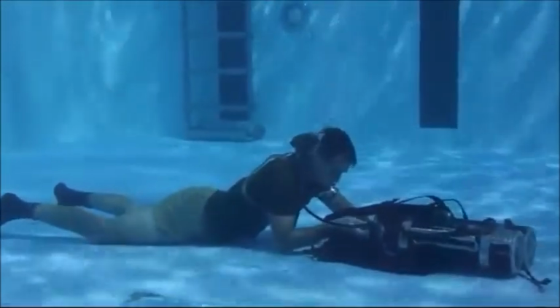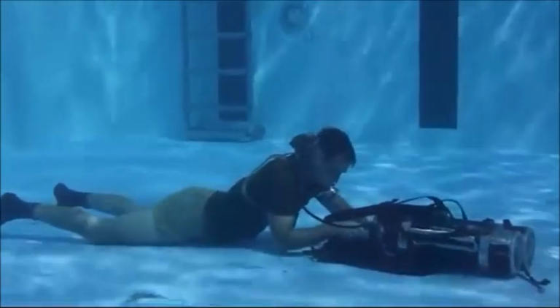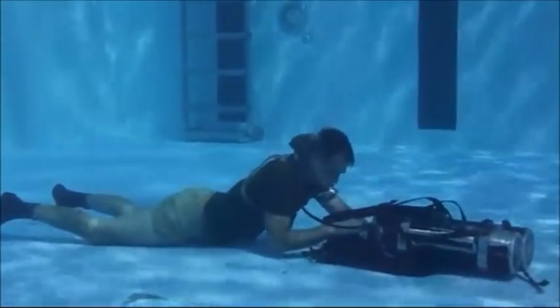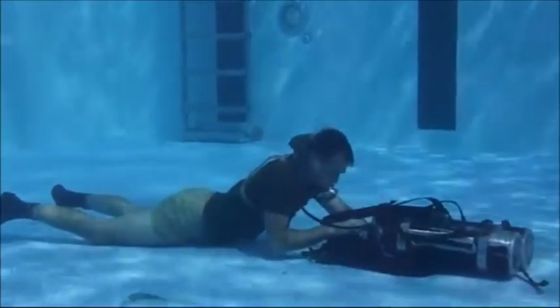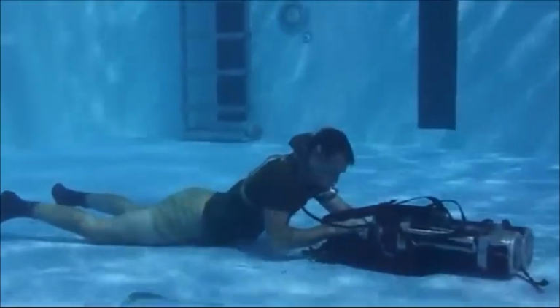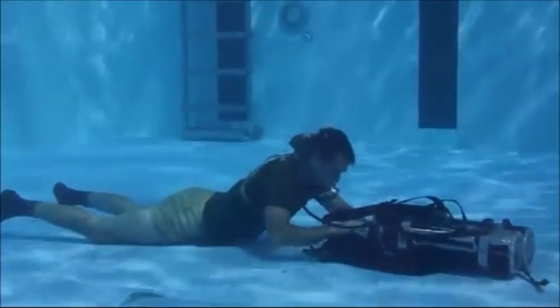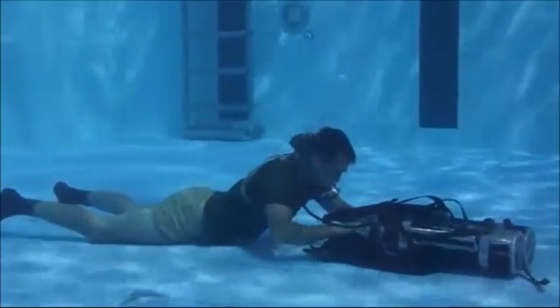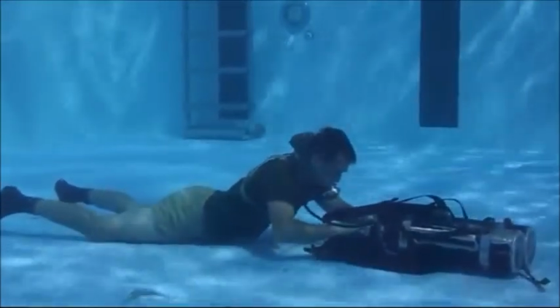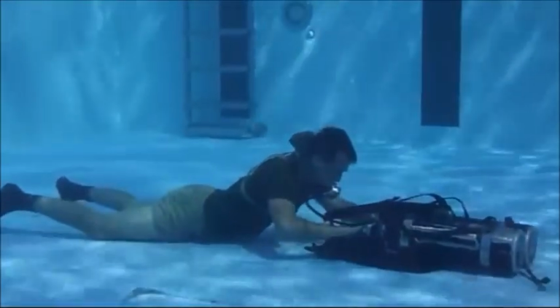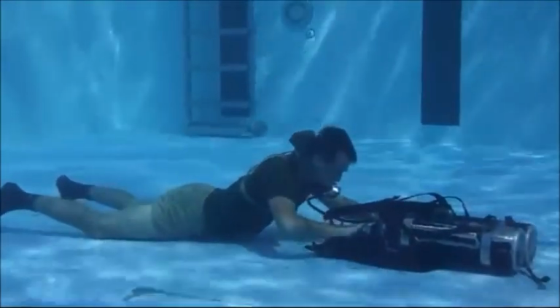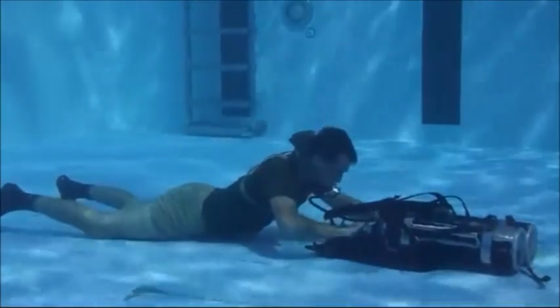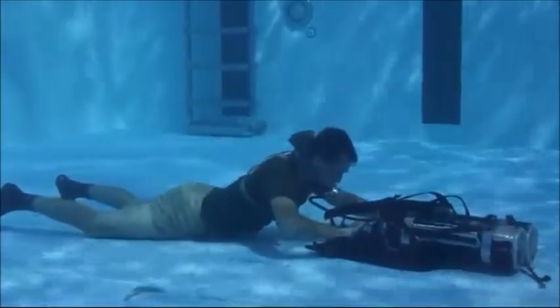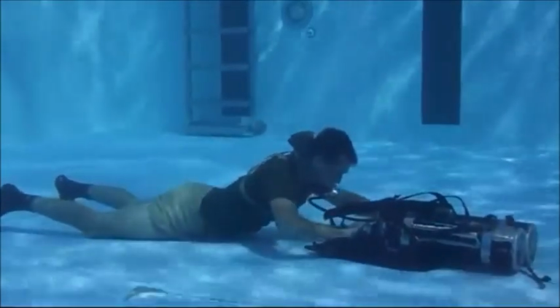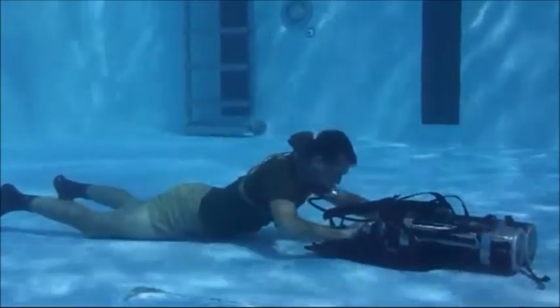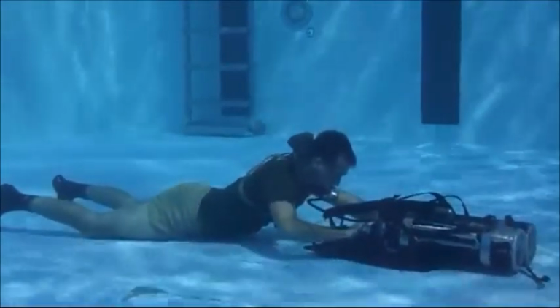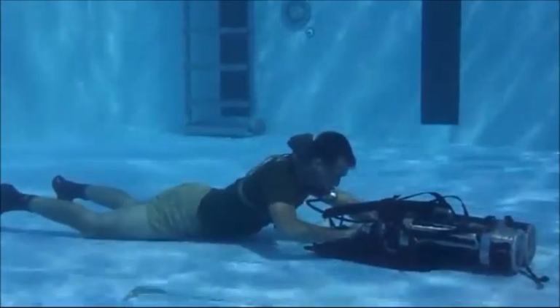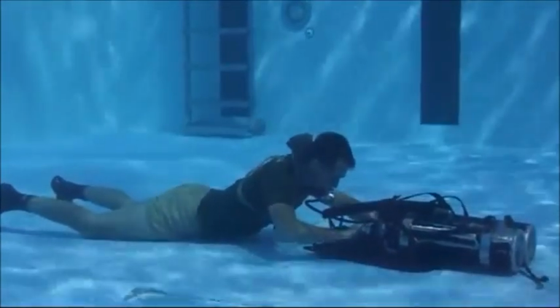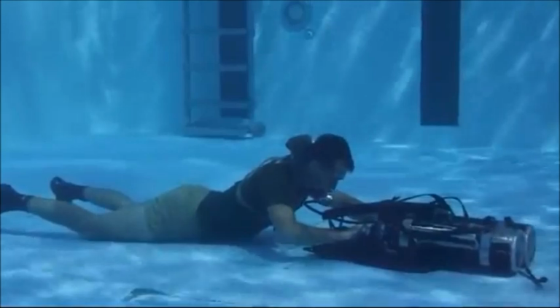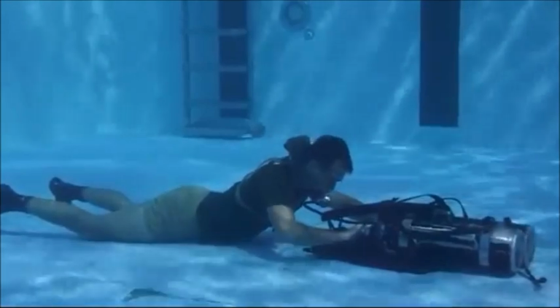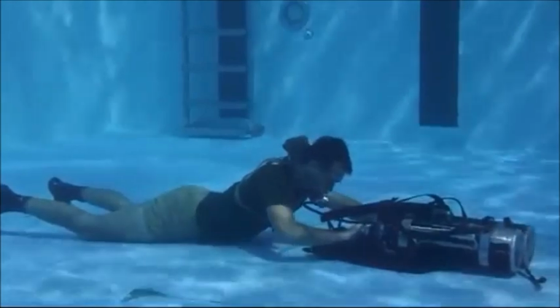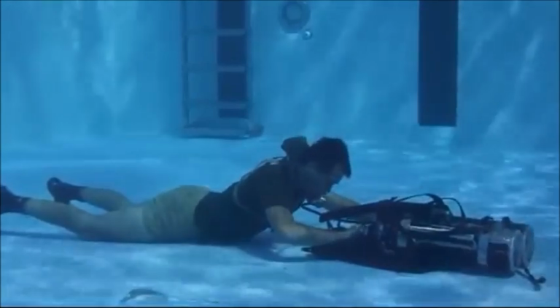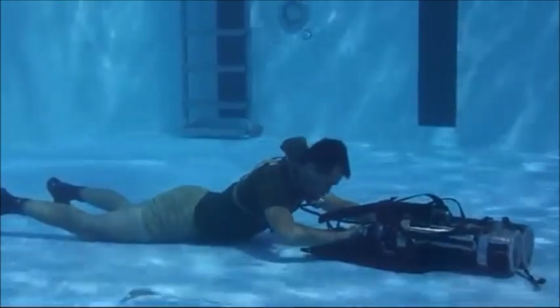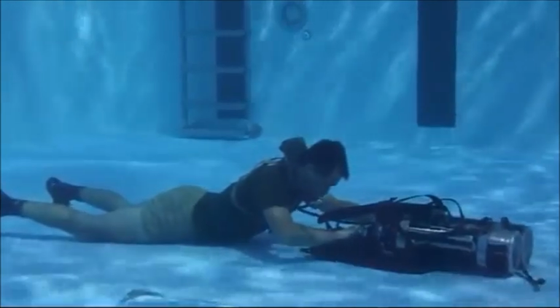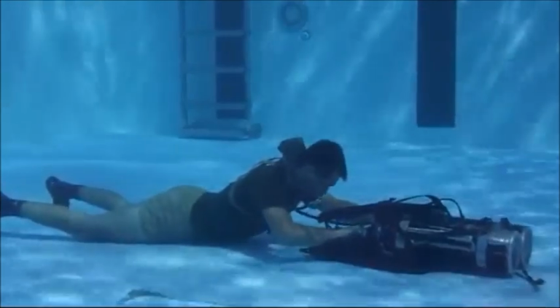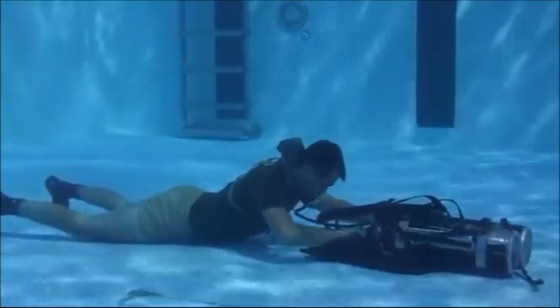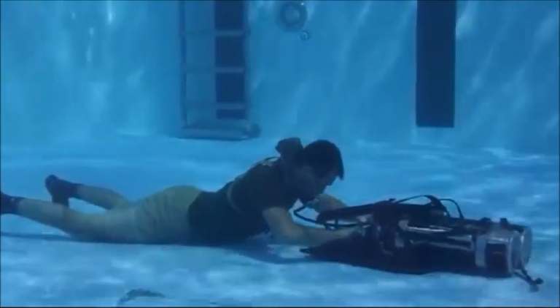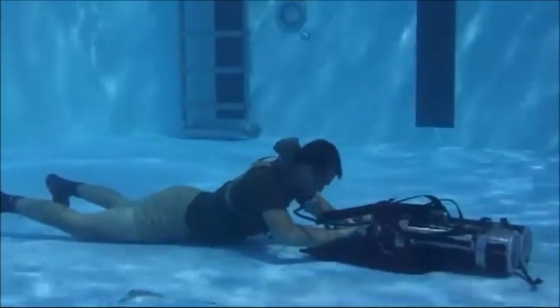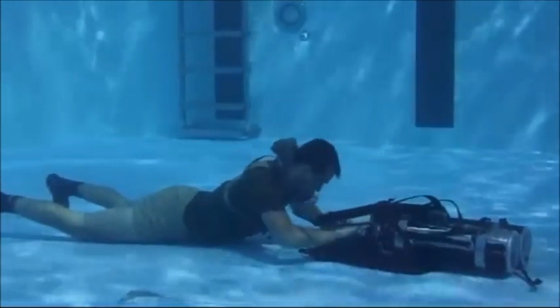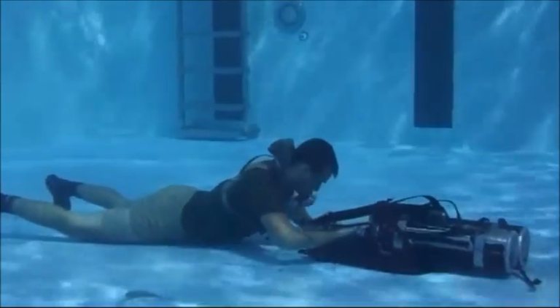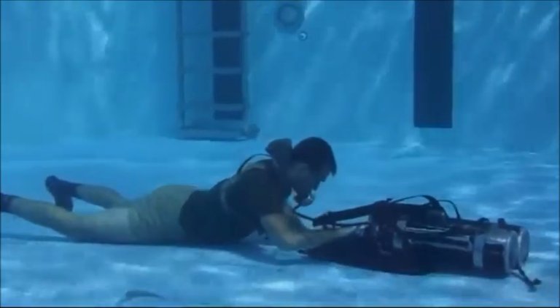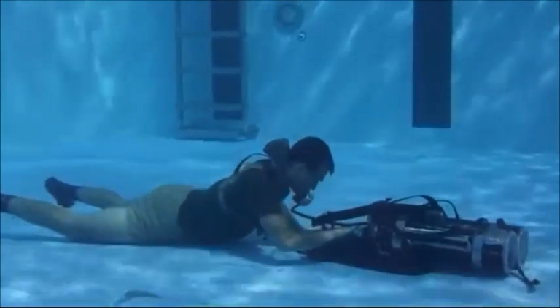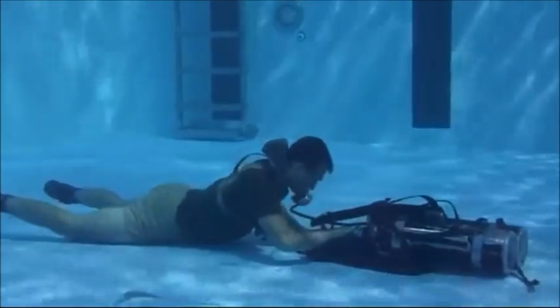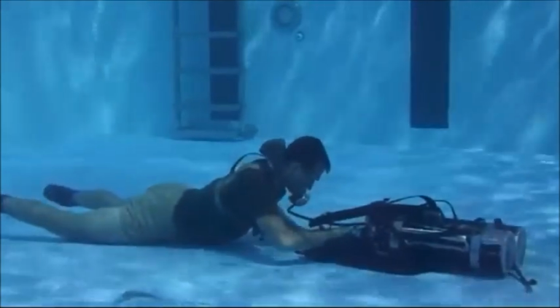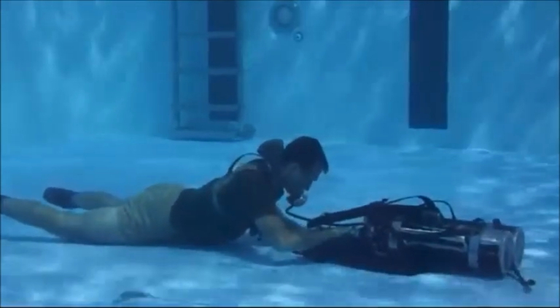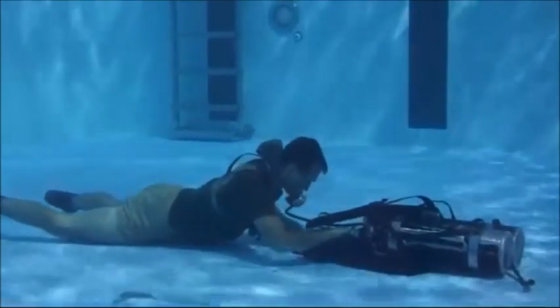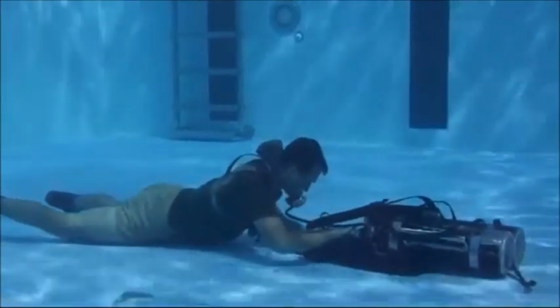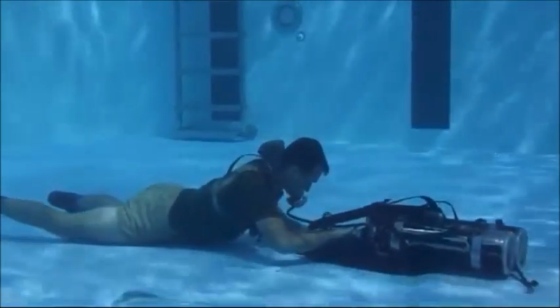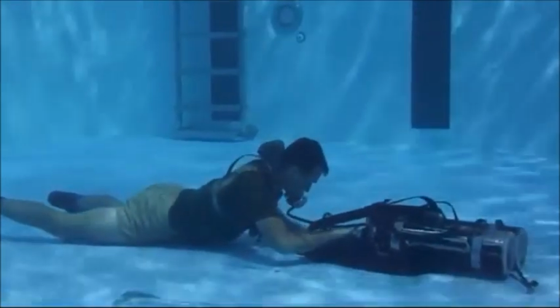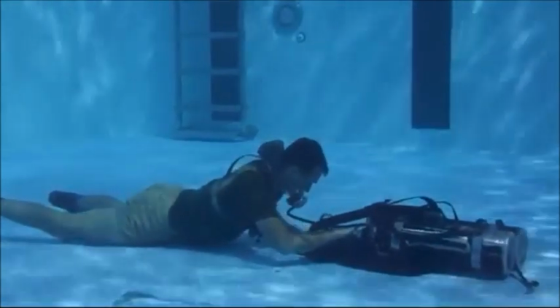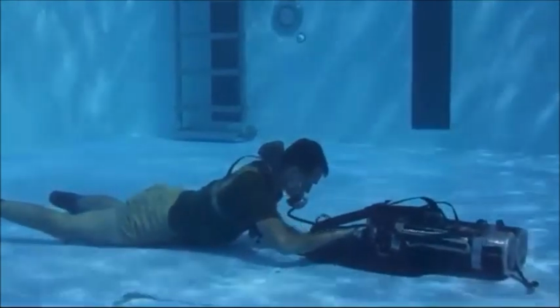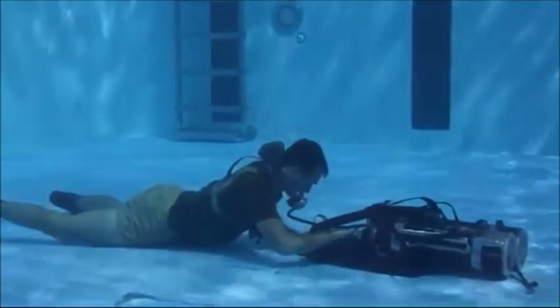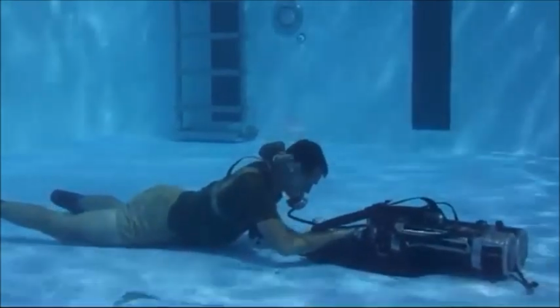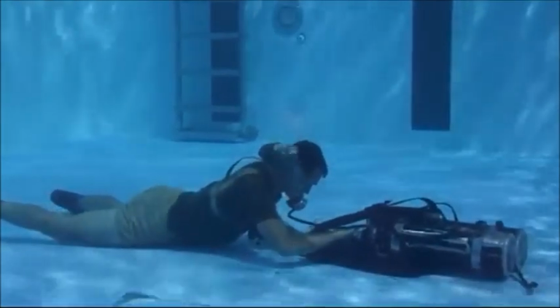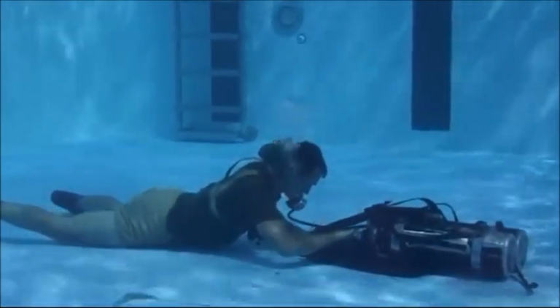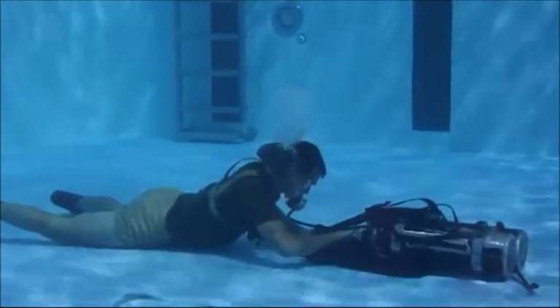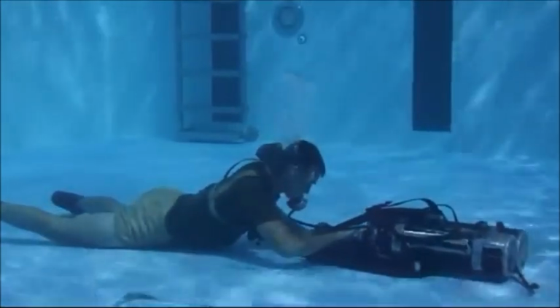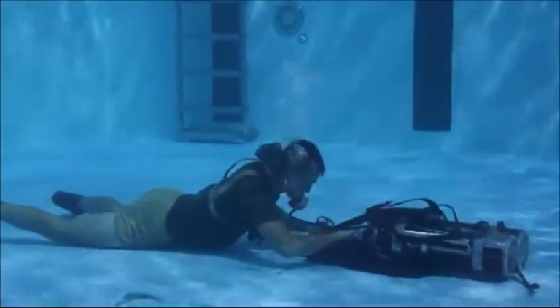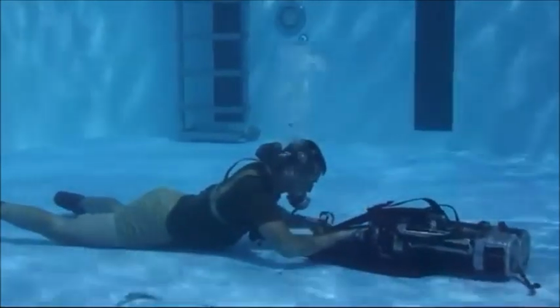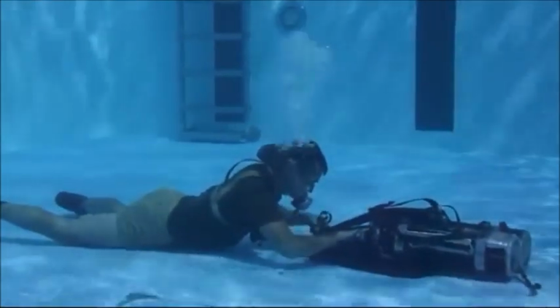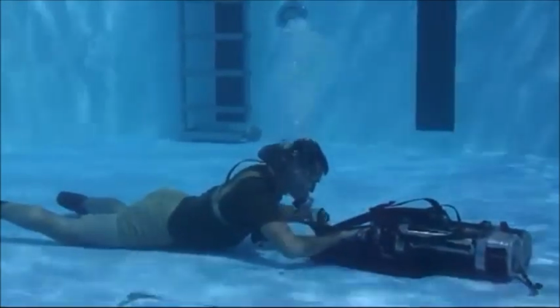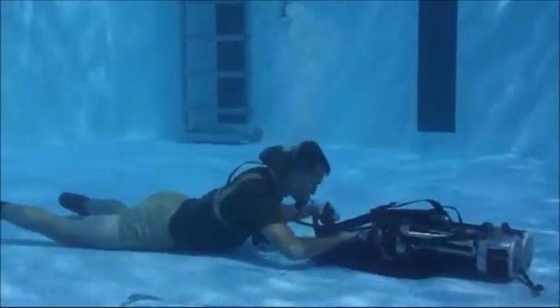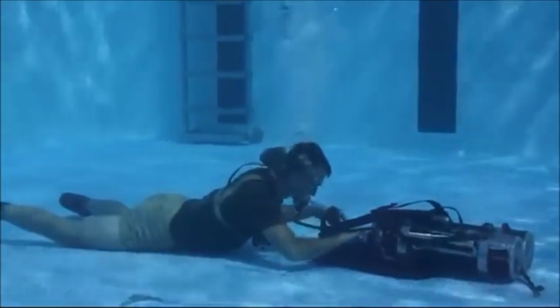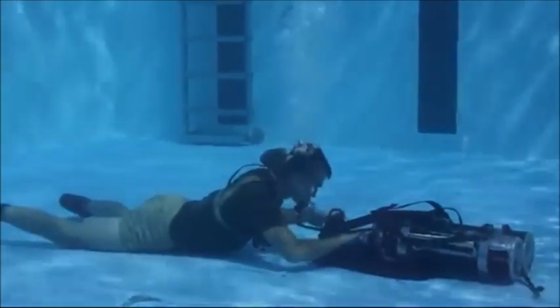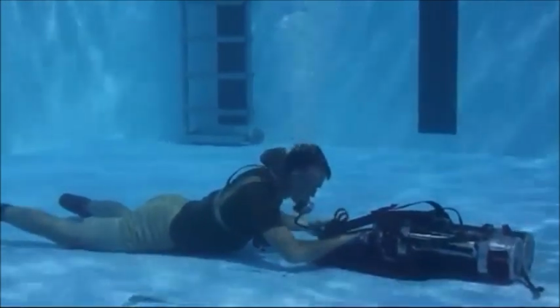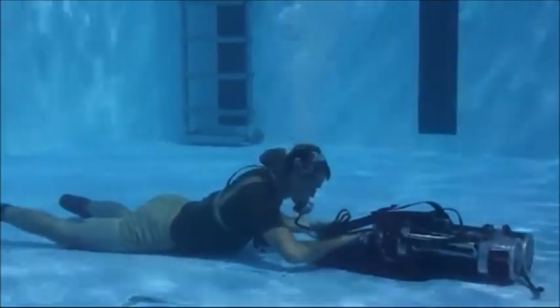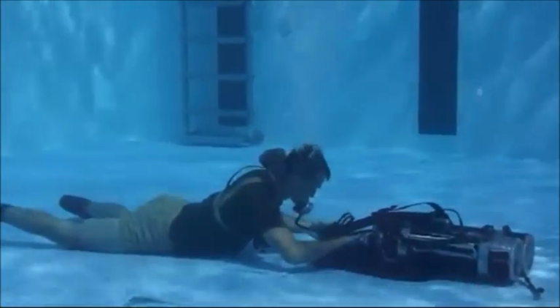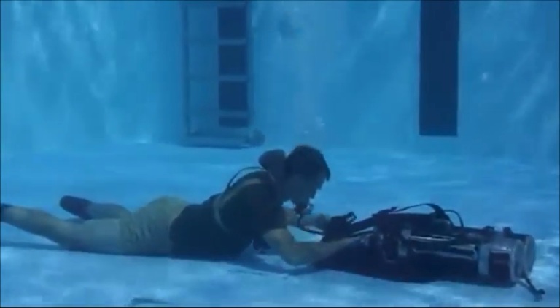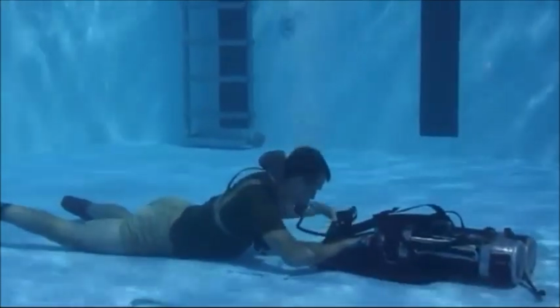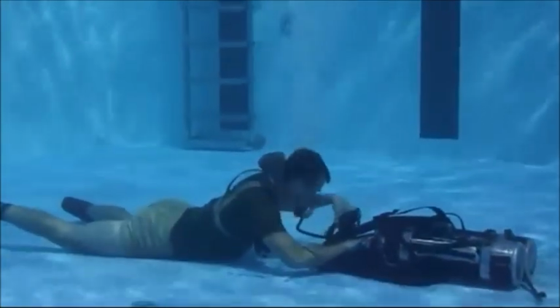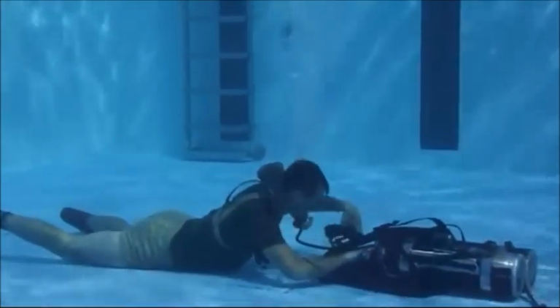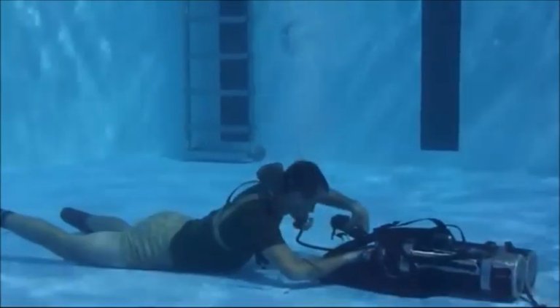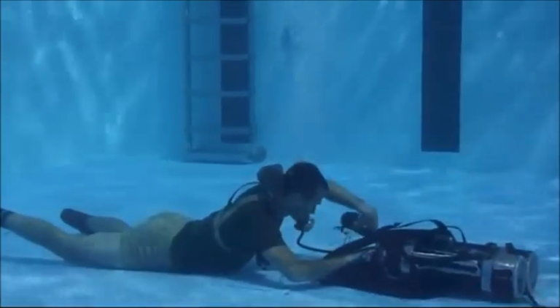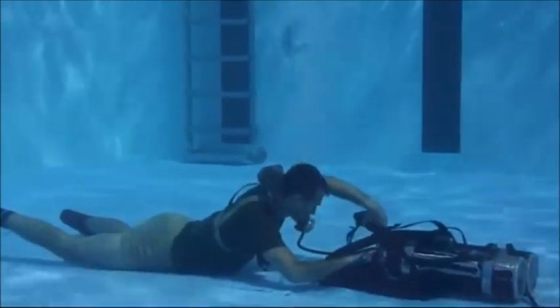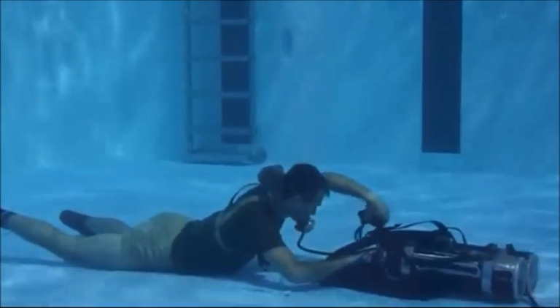Ensure you cycle your reserve and that it is in the up position. Maintaining control of the manifold, don your face mask and fins.